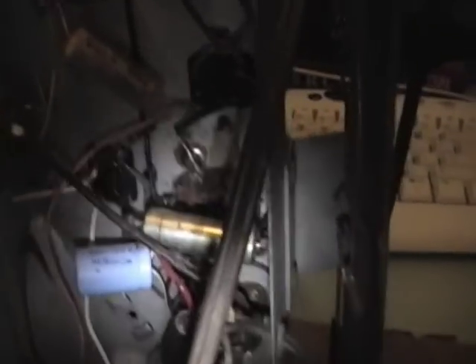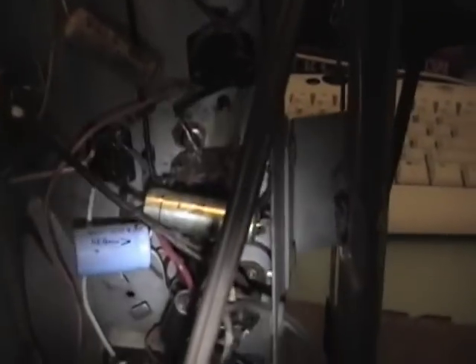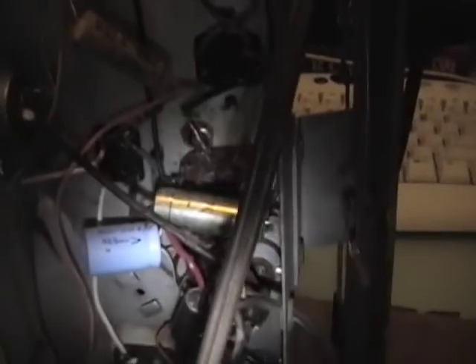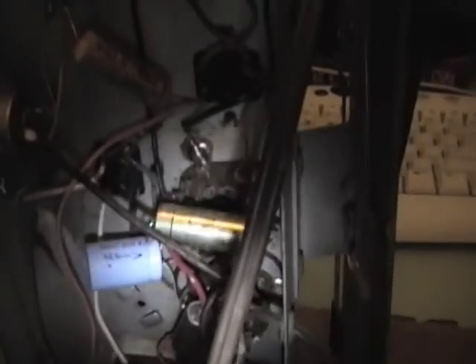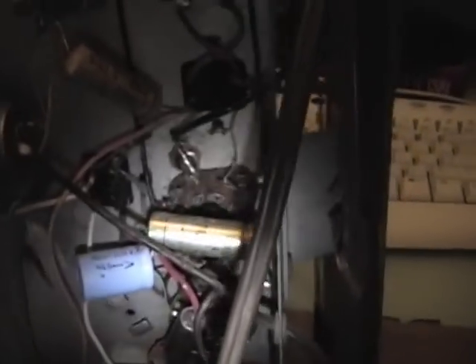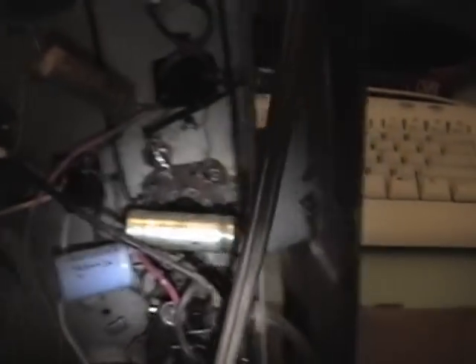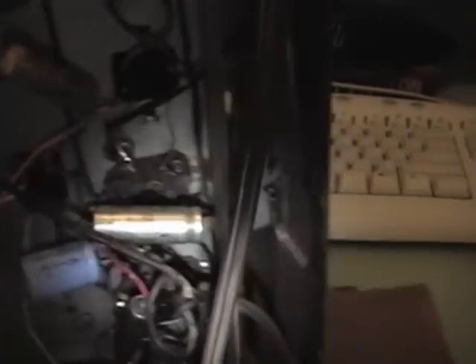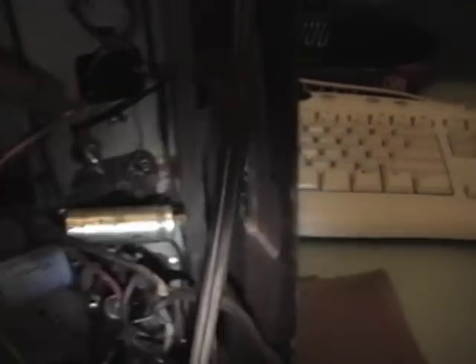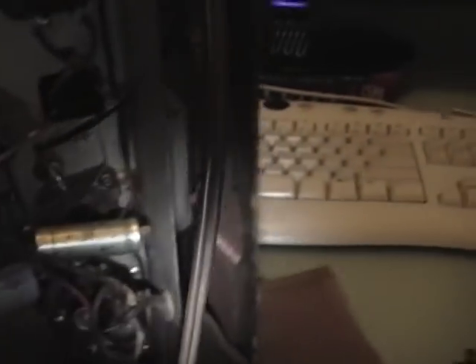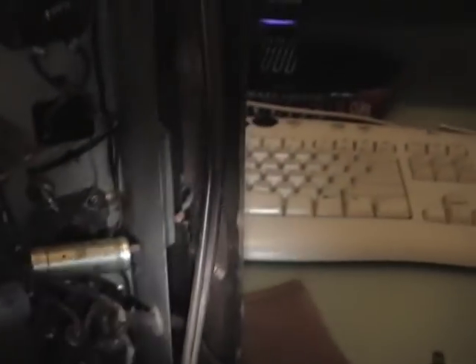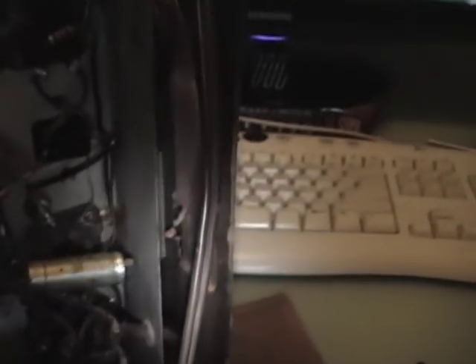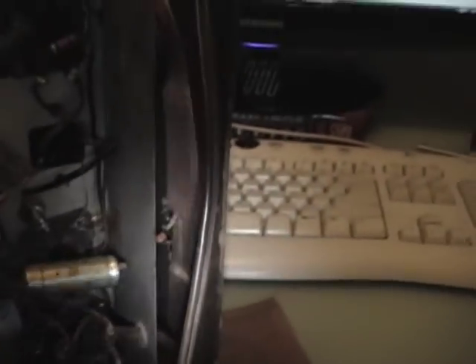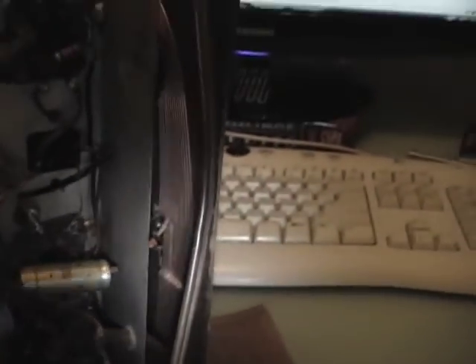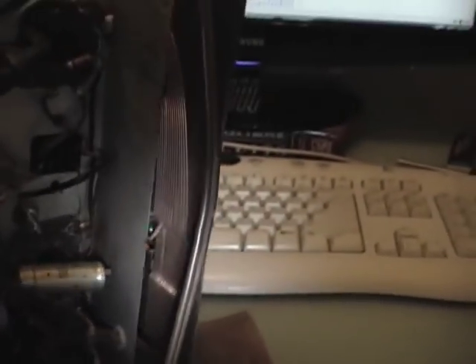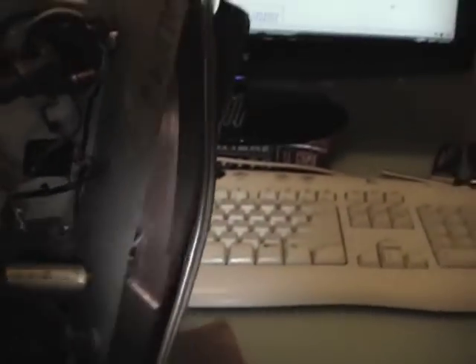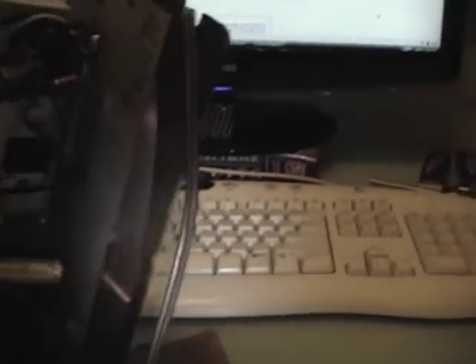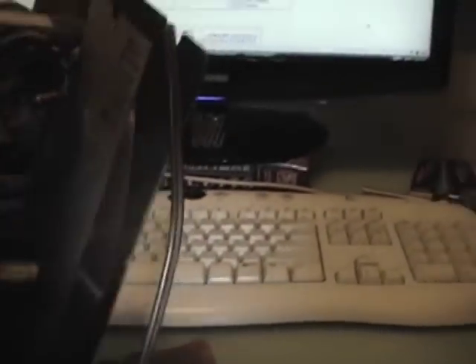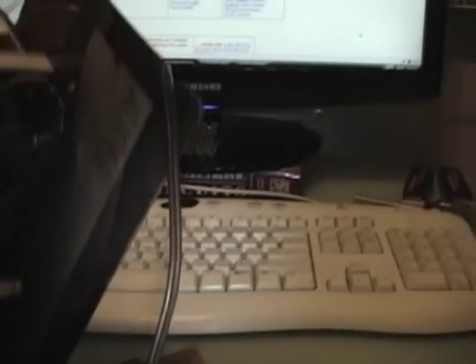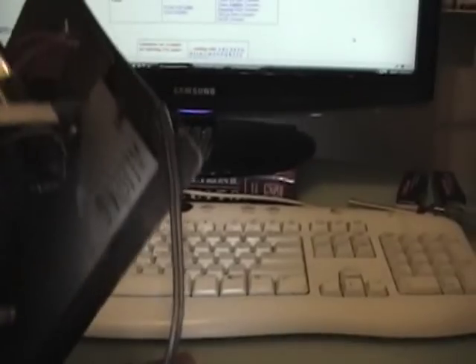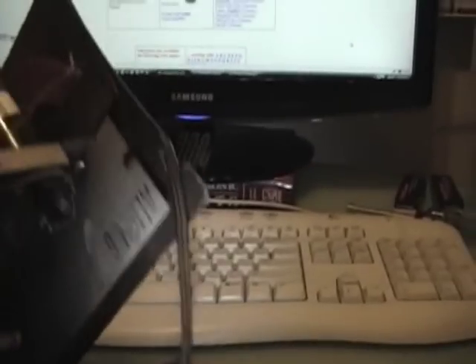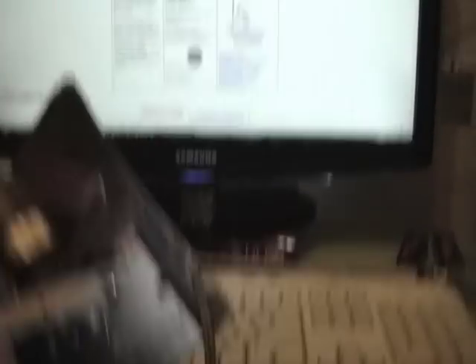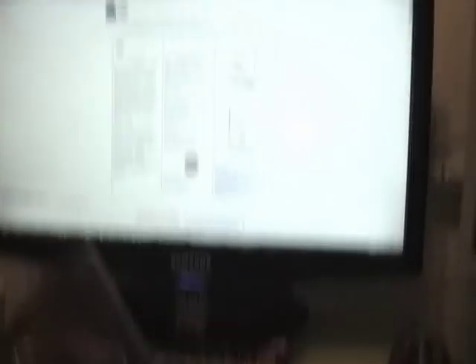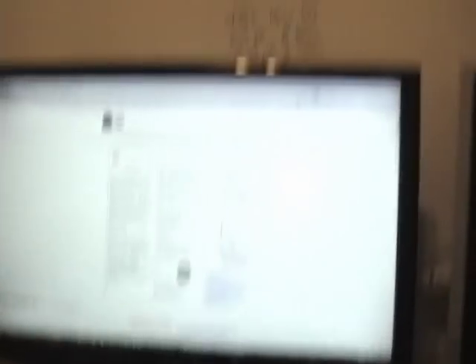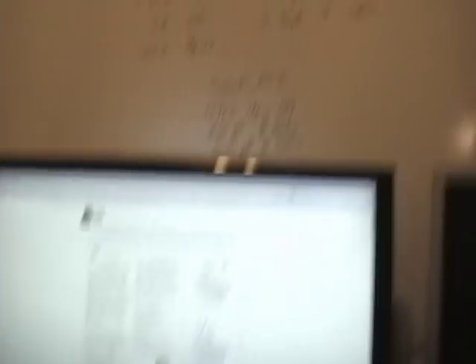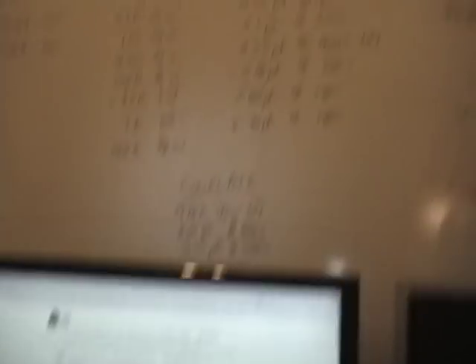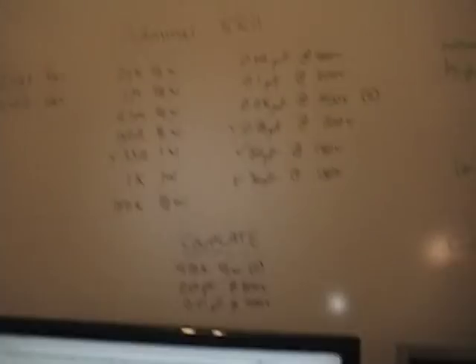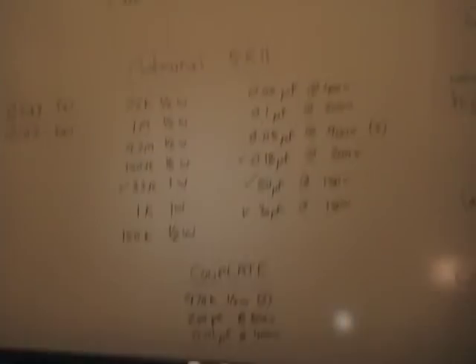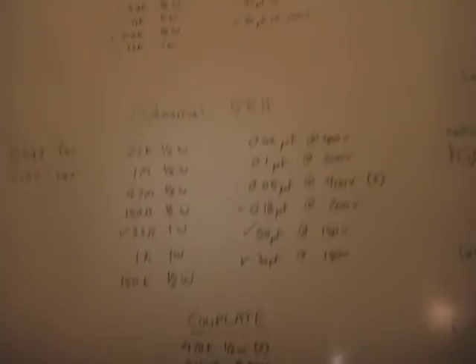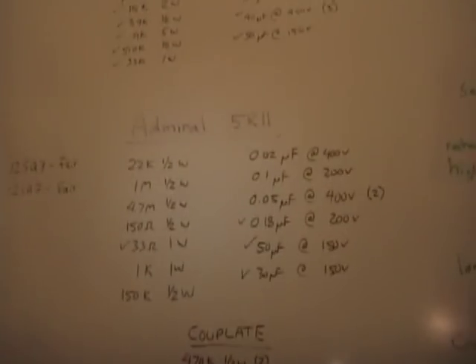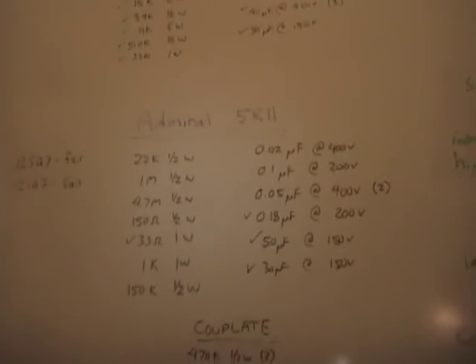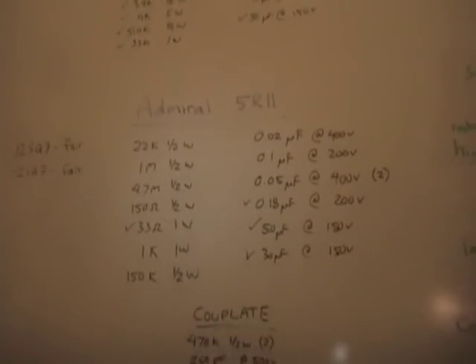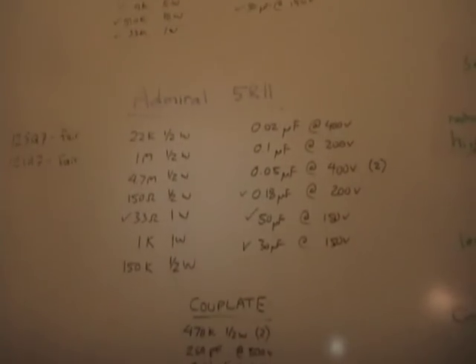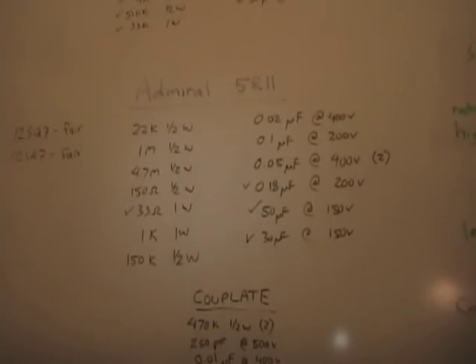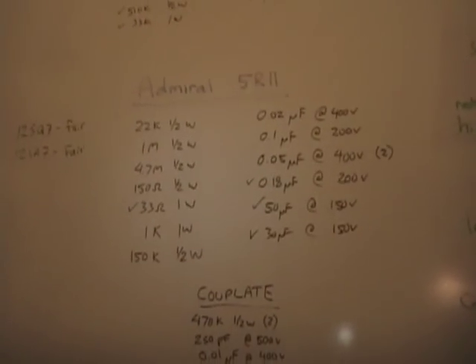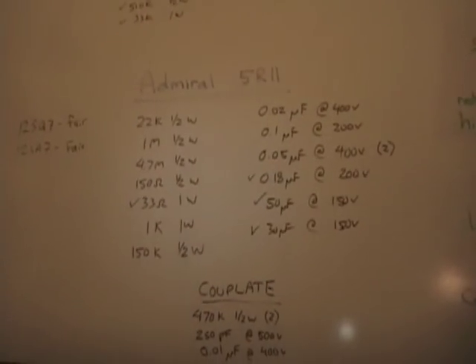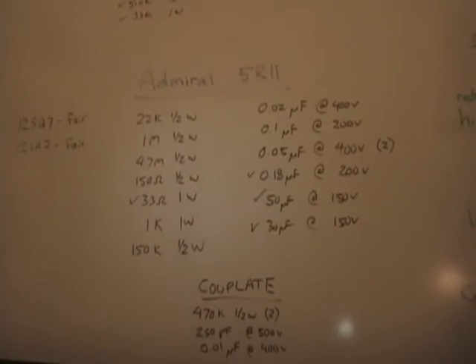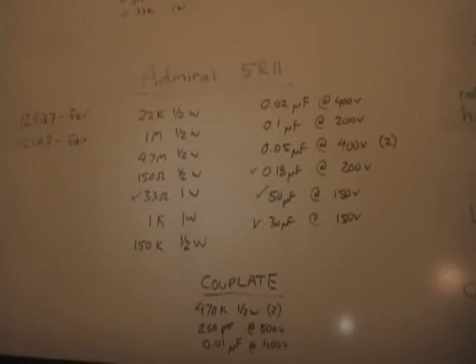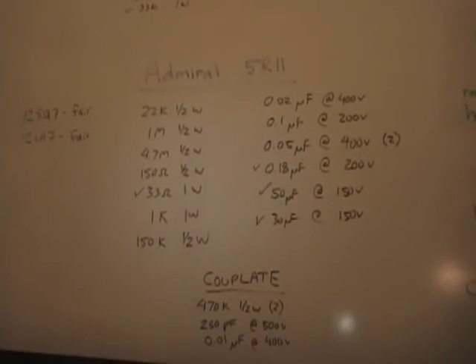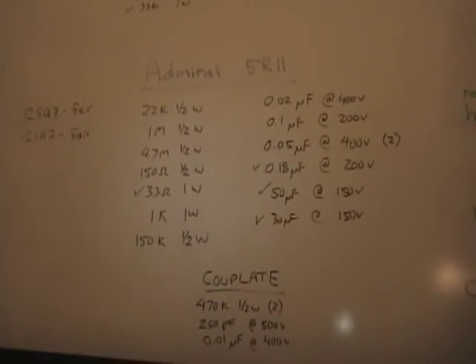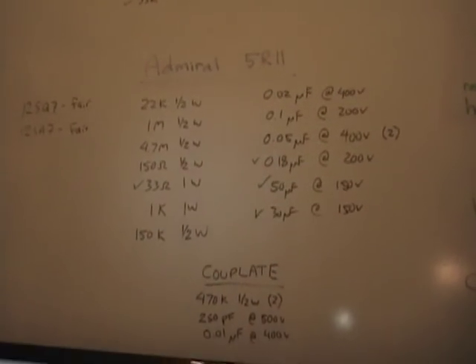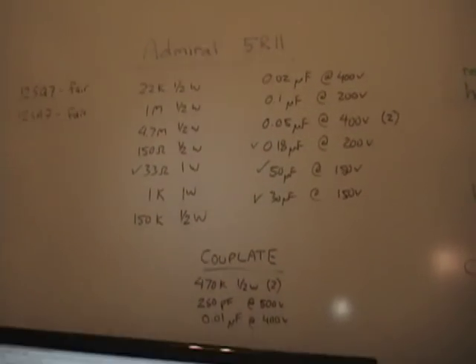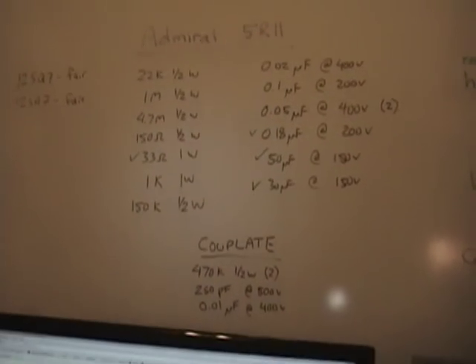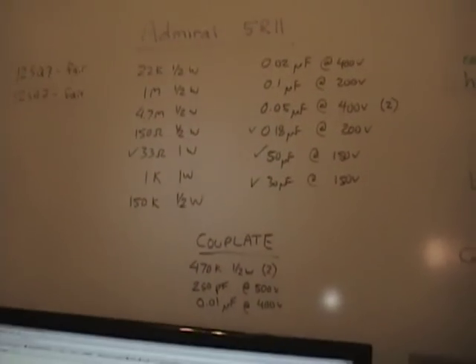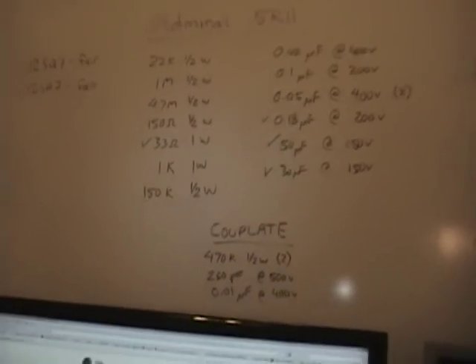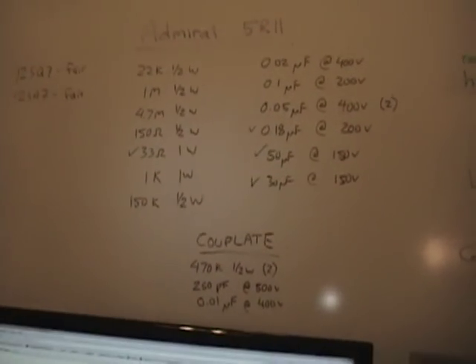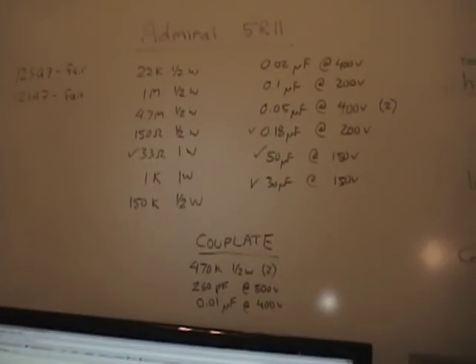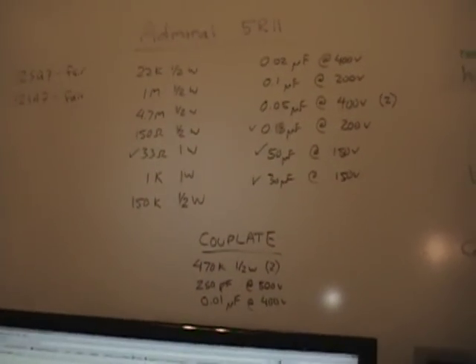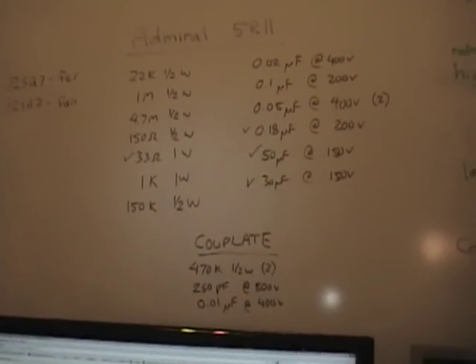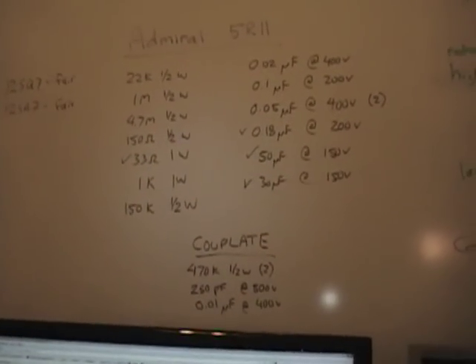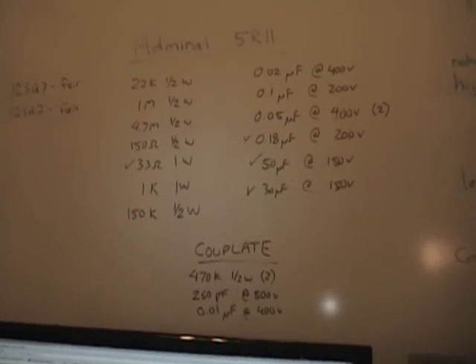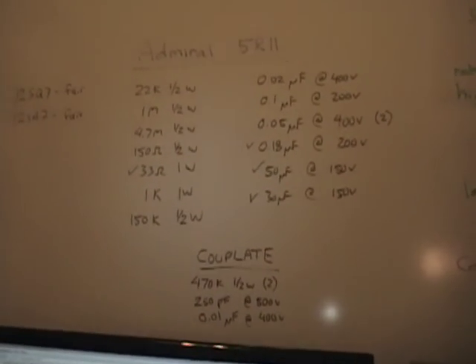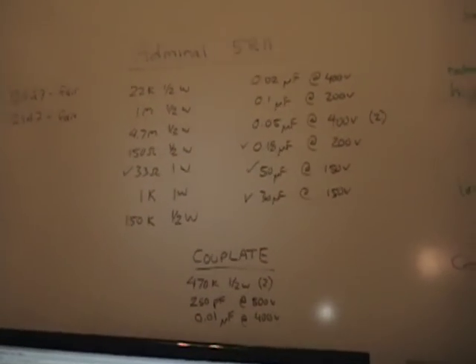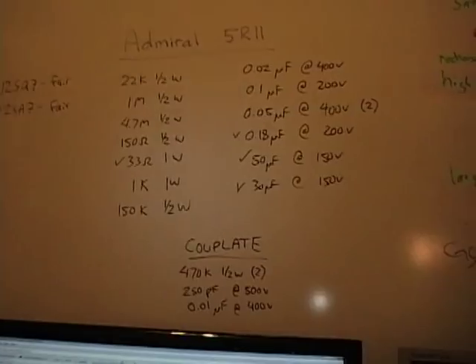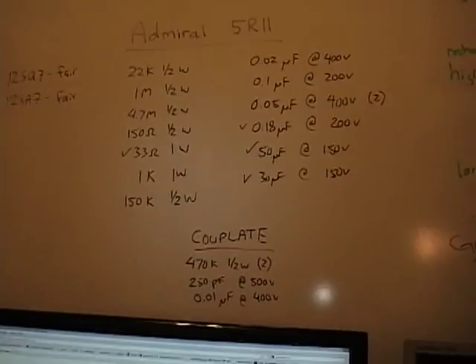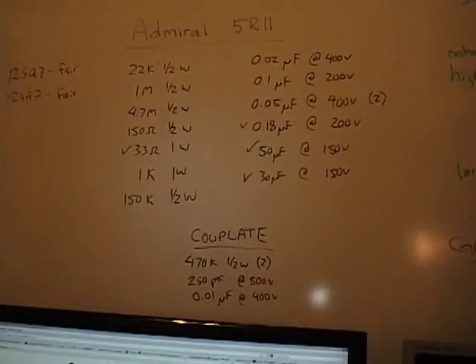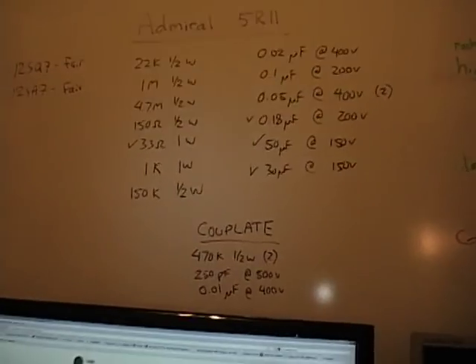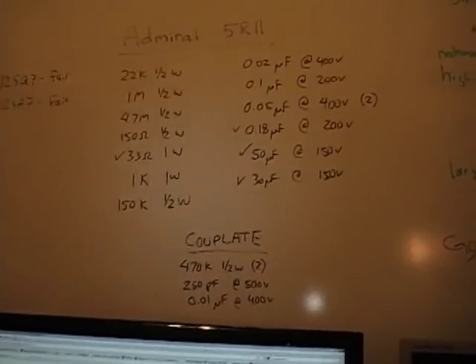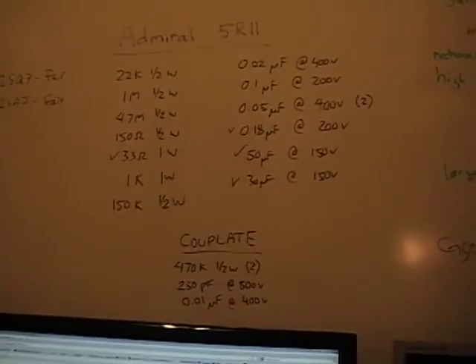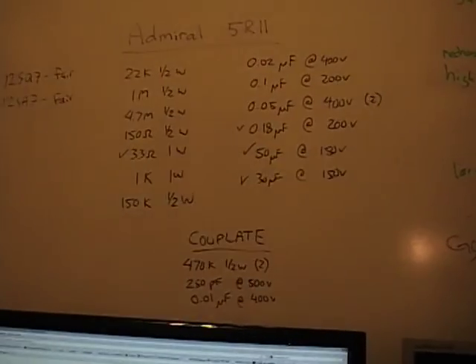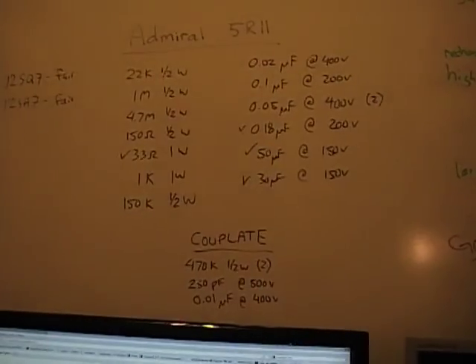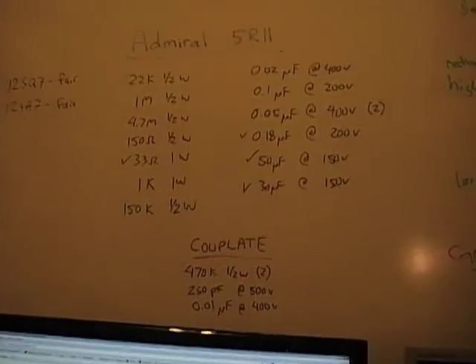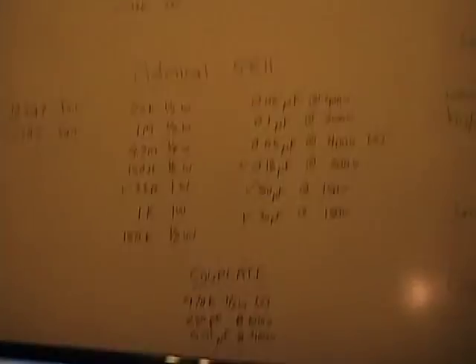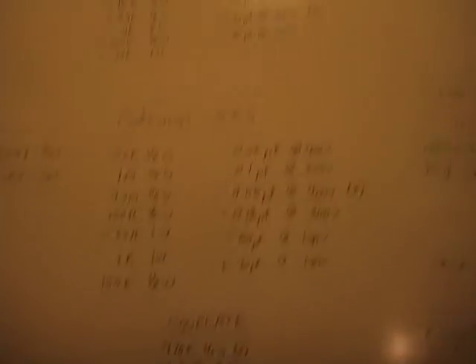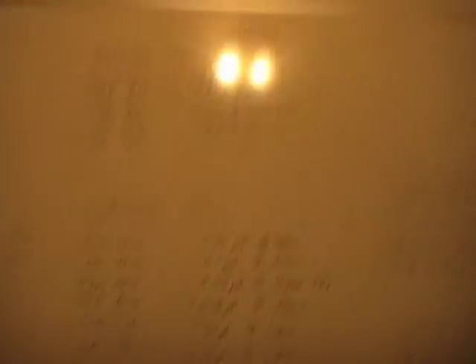So we've examined the radio, we have our shopping list — let's order up some capacitors.